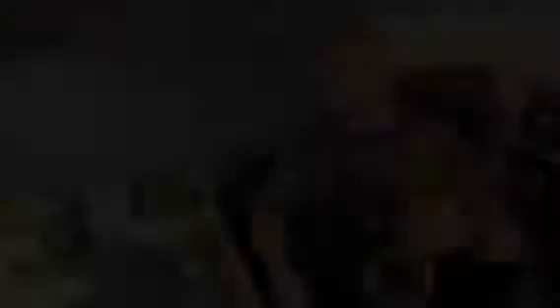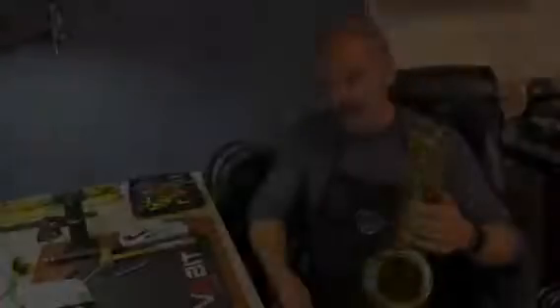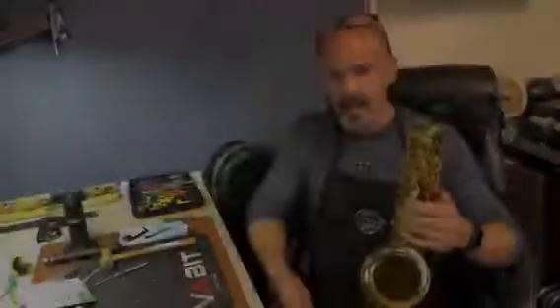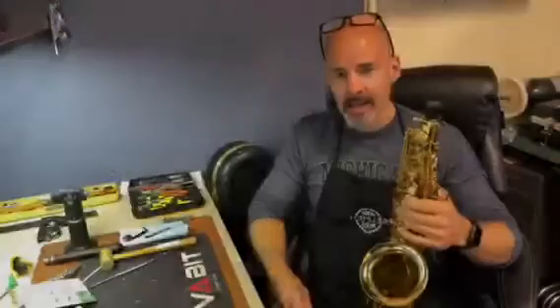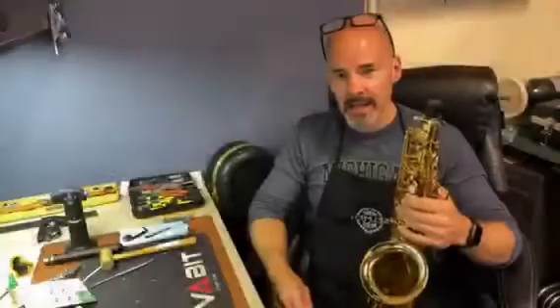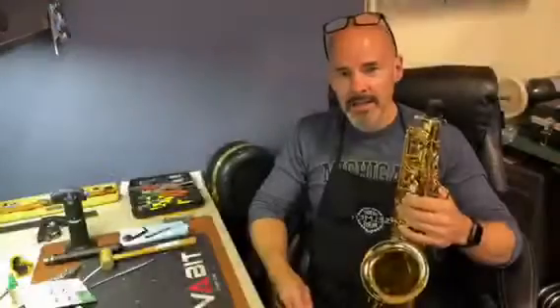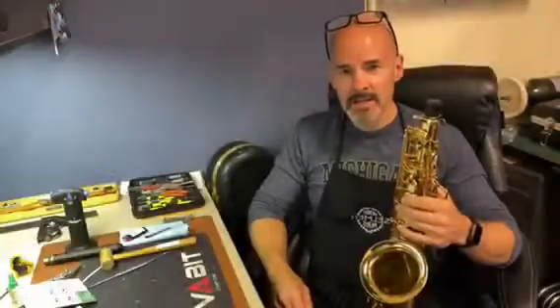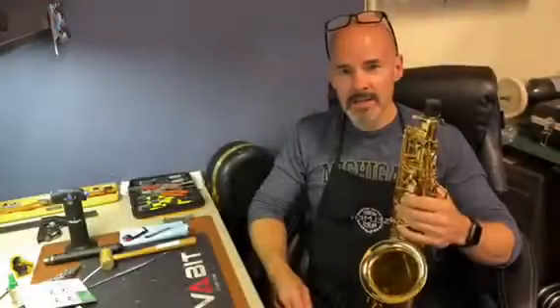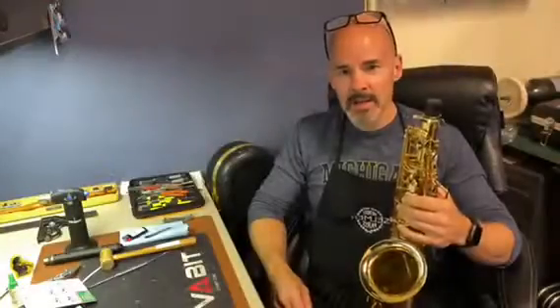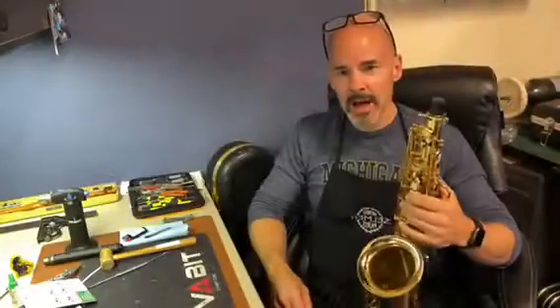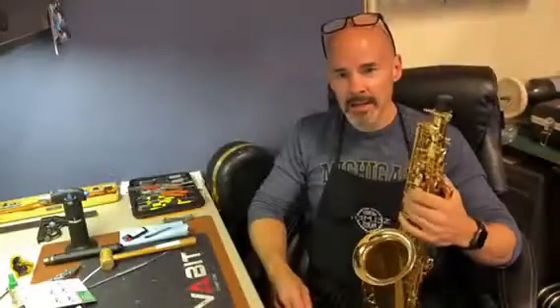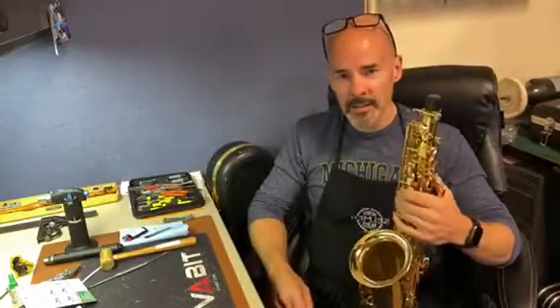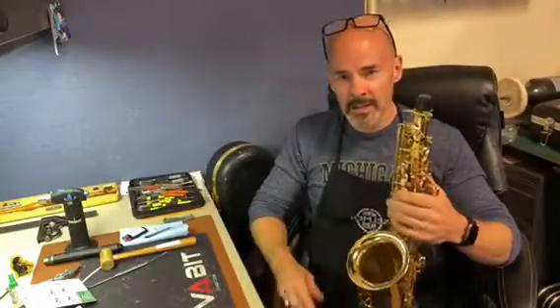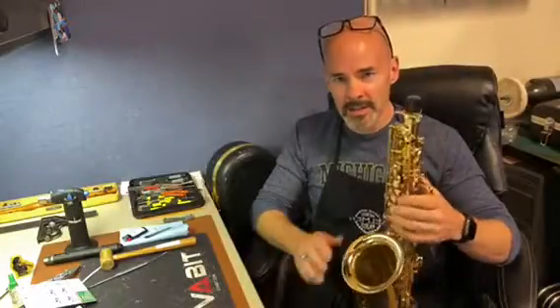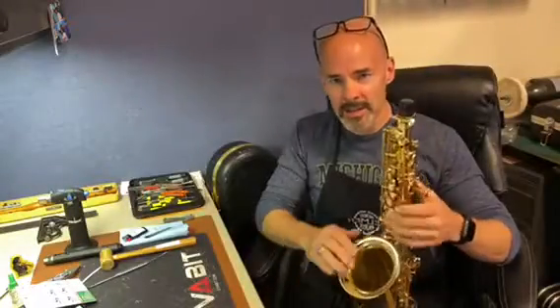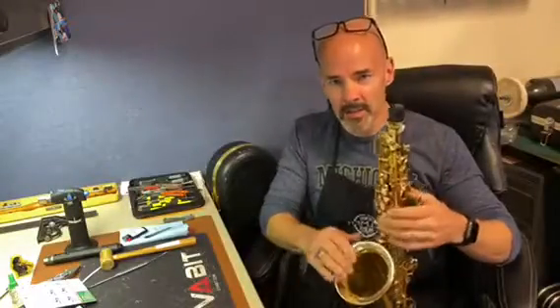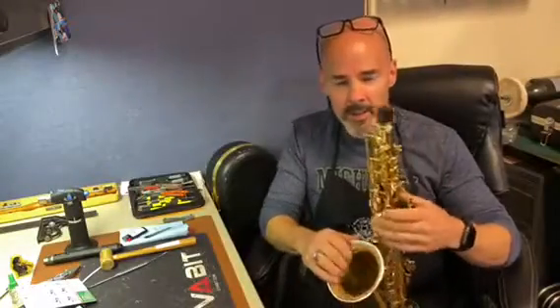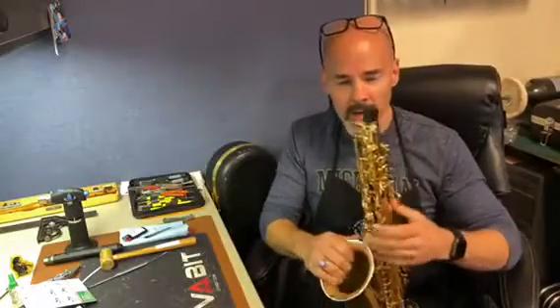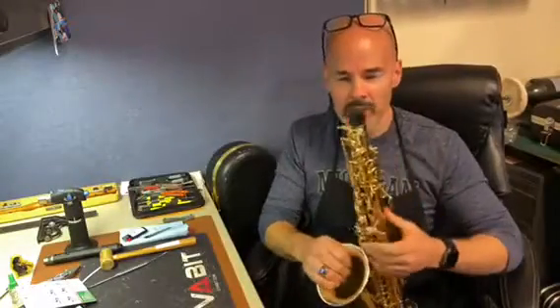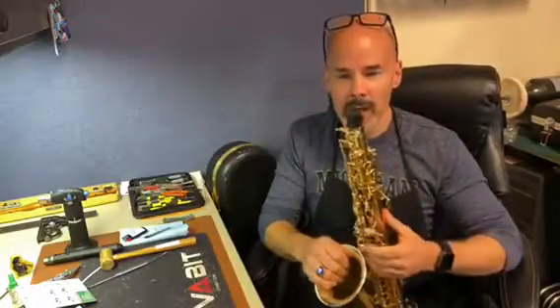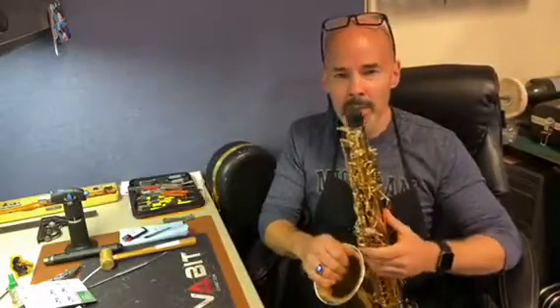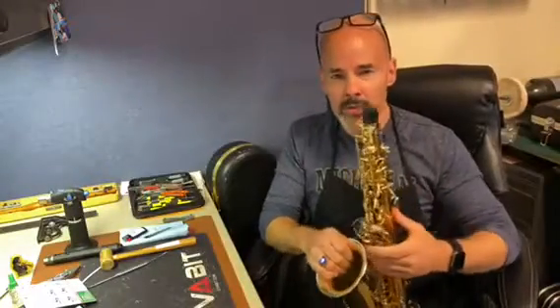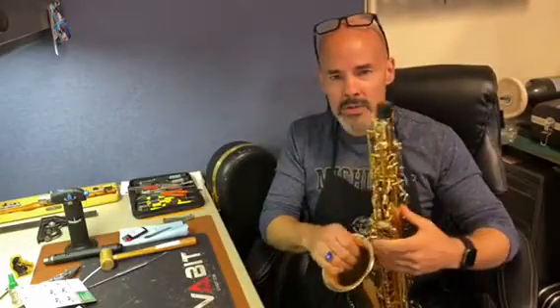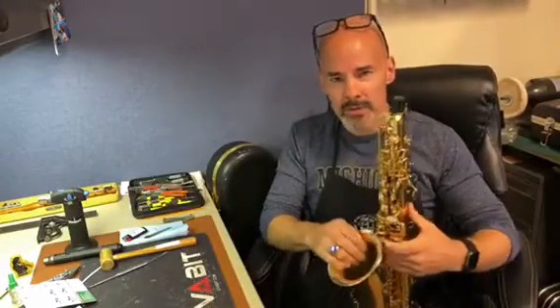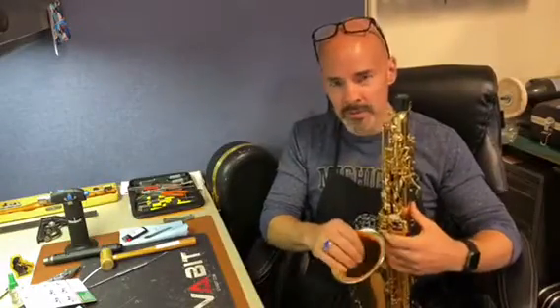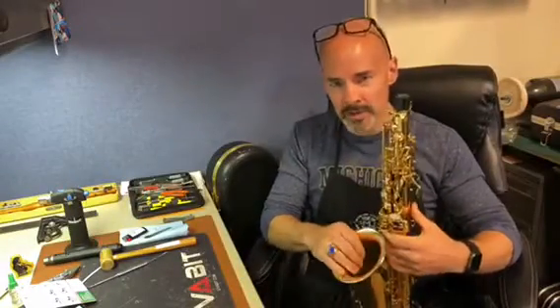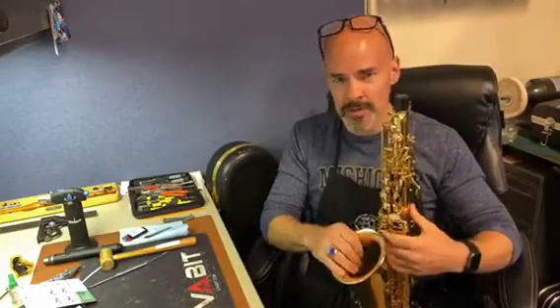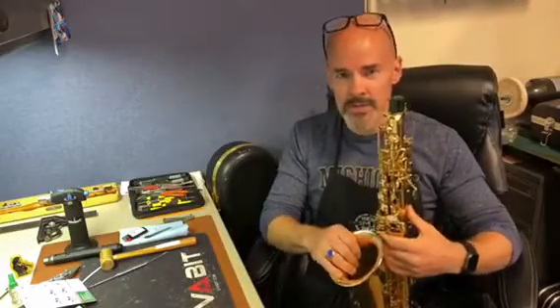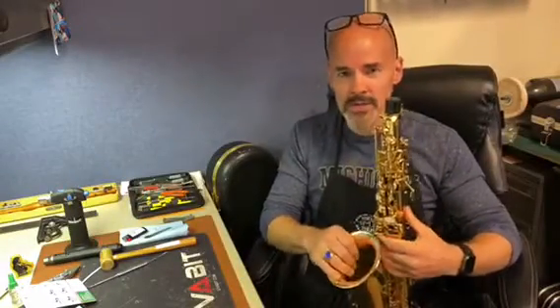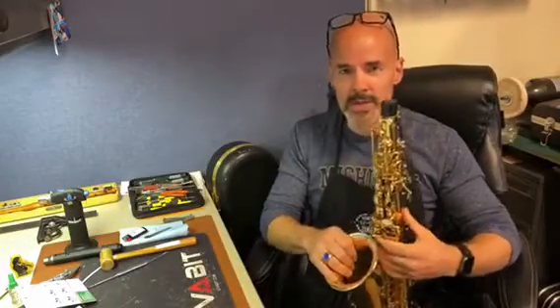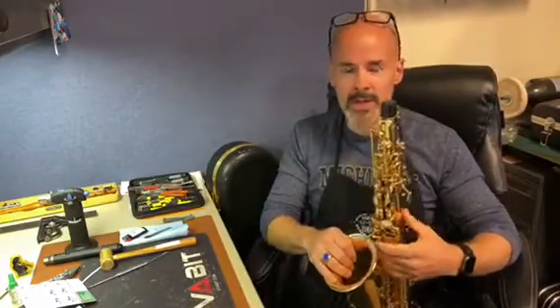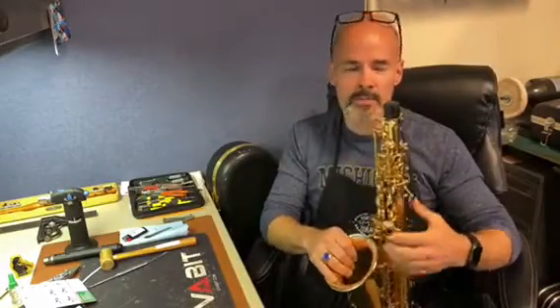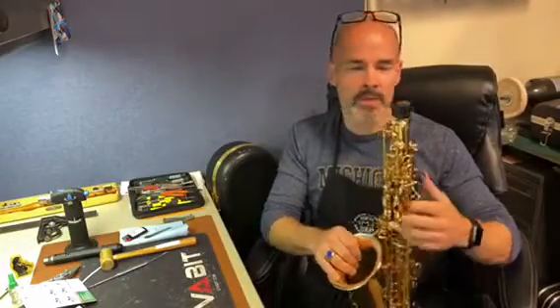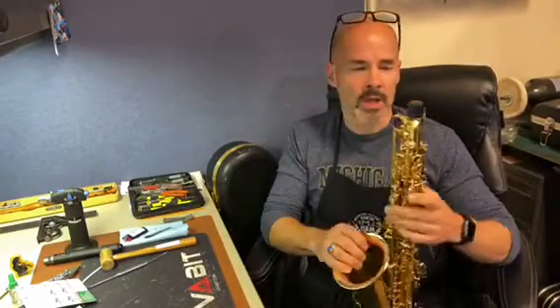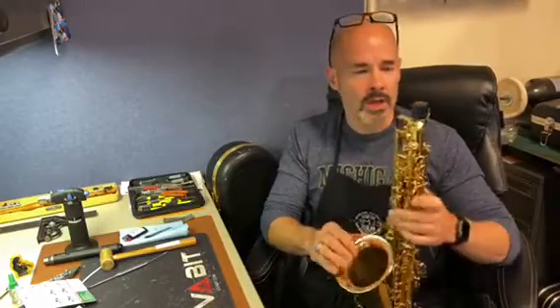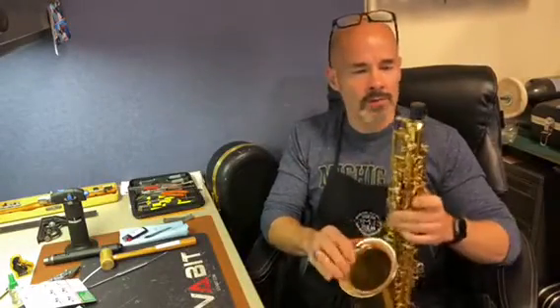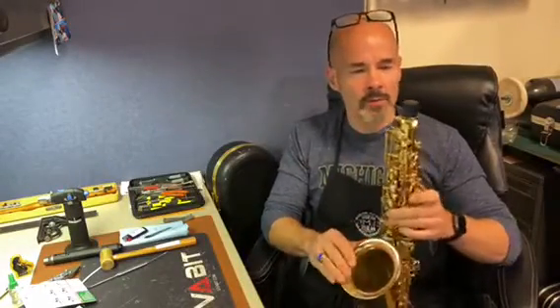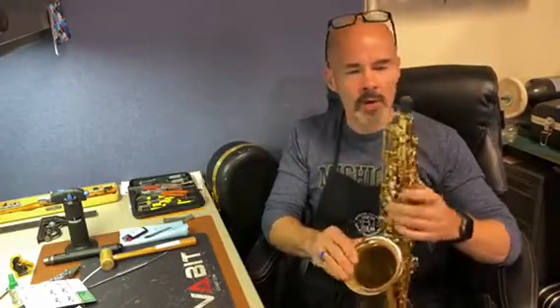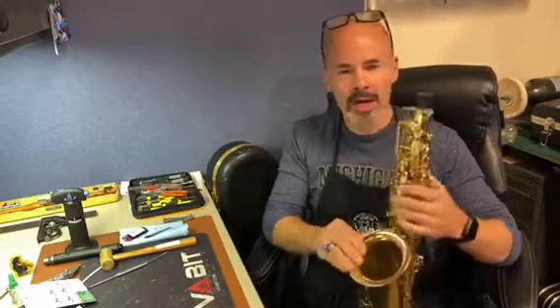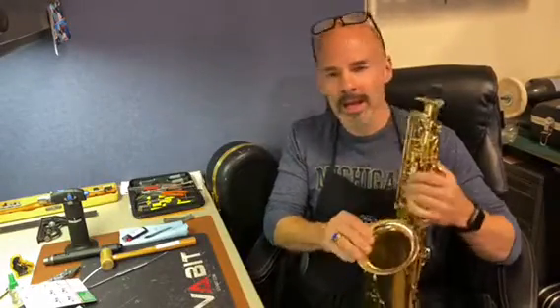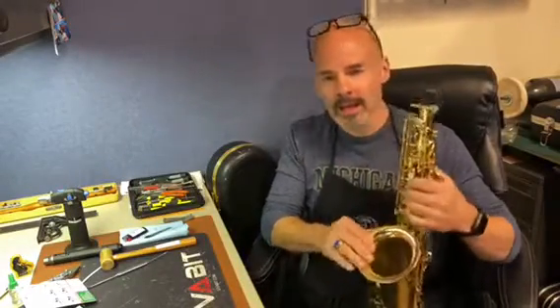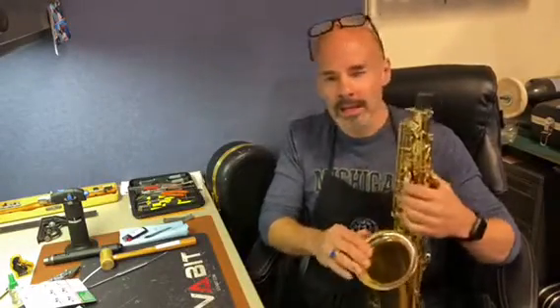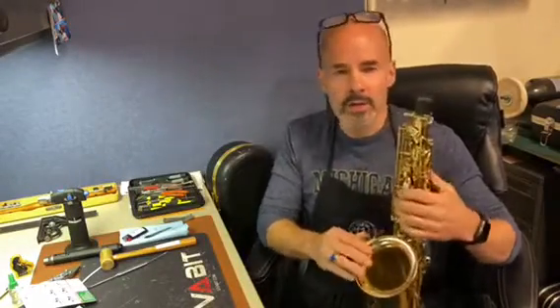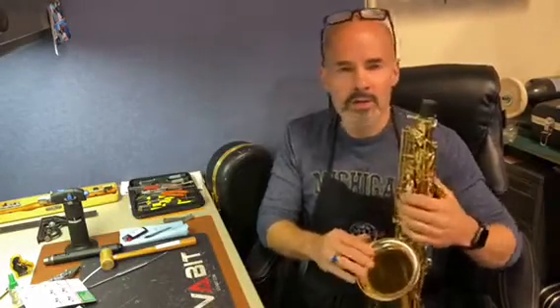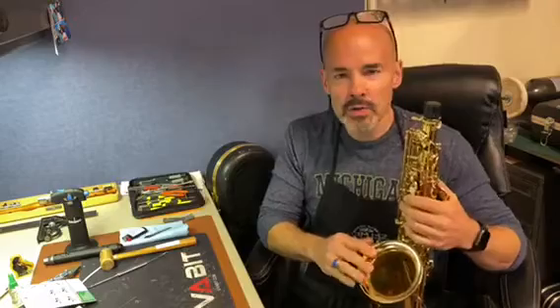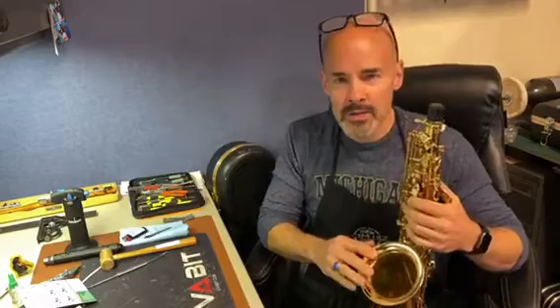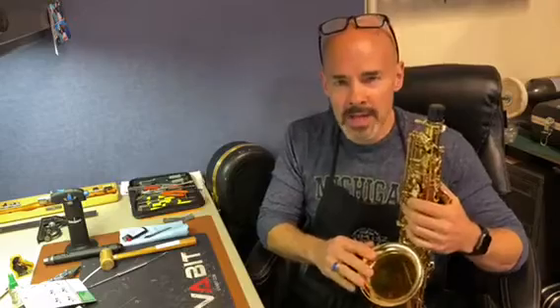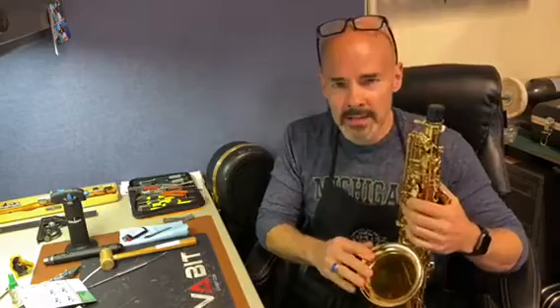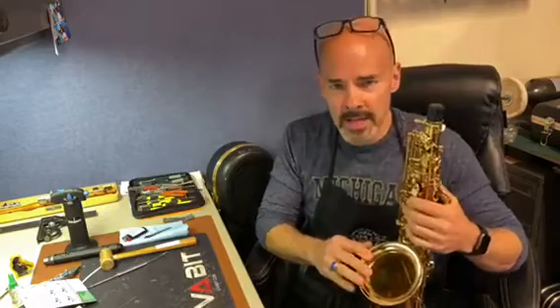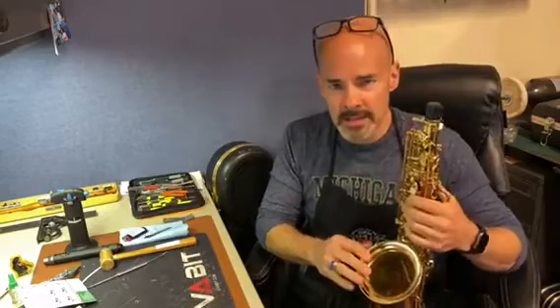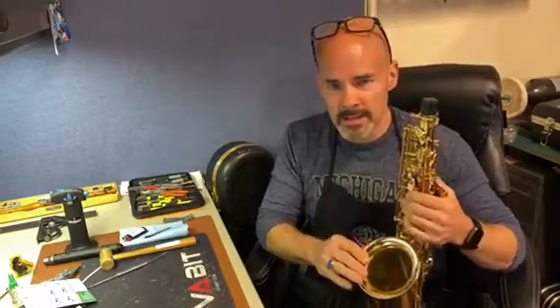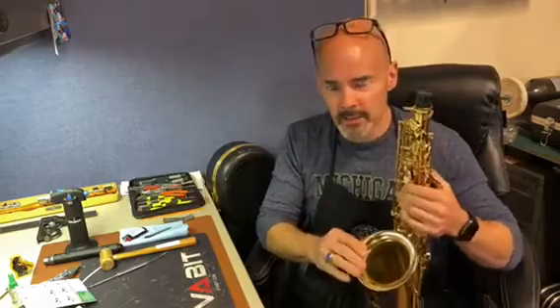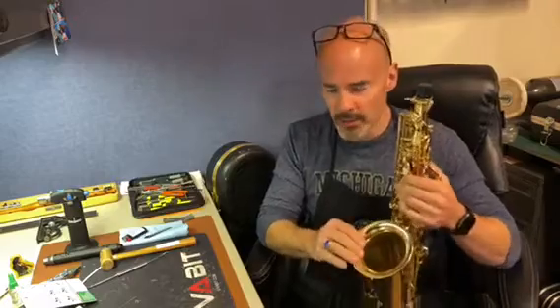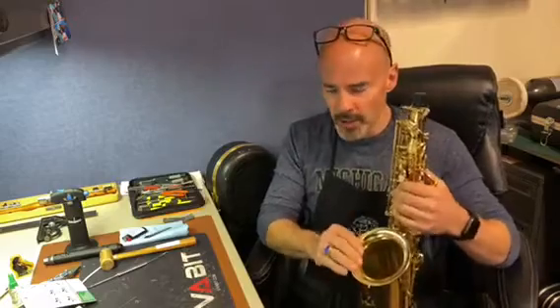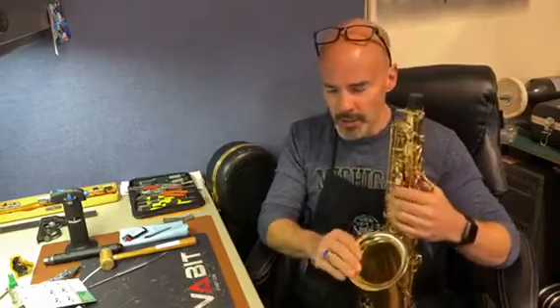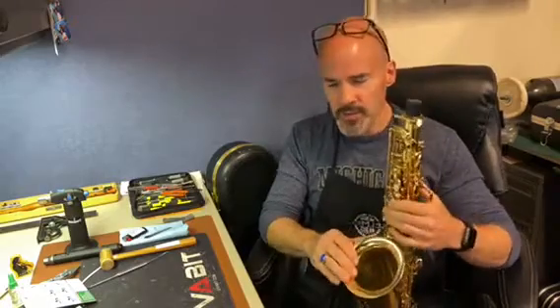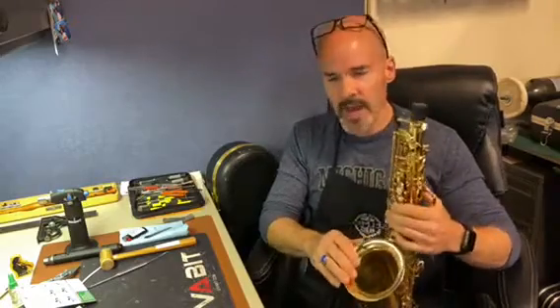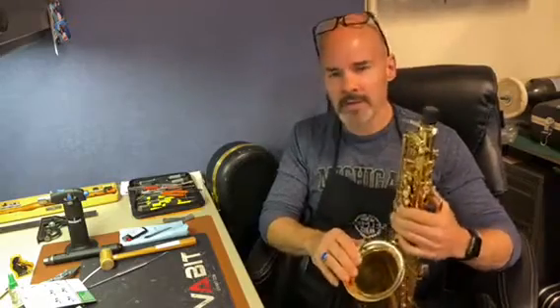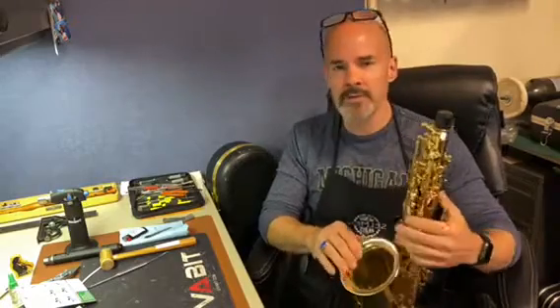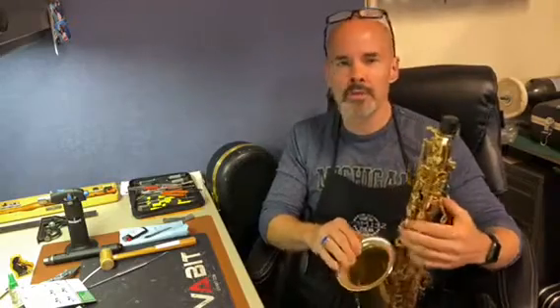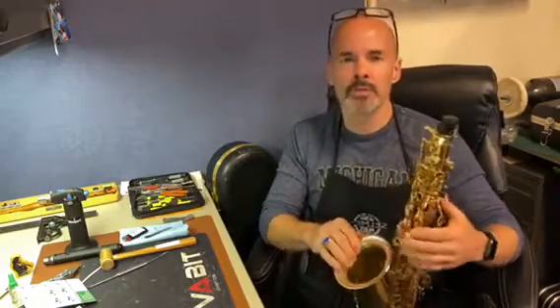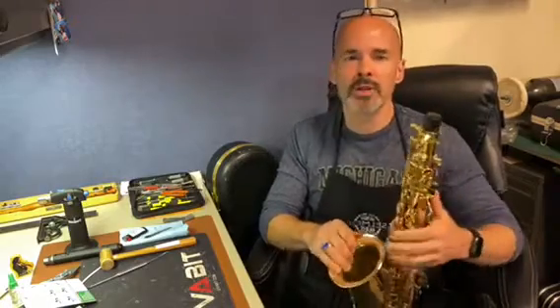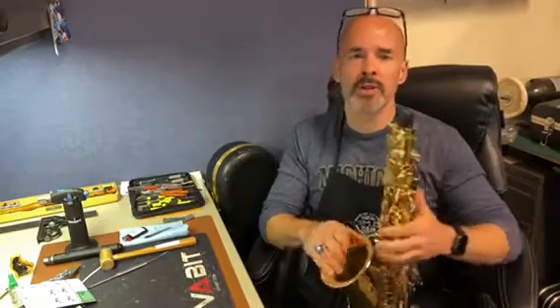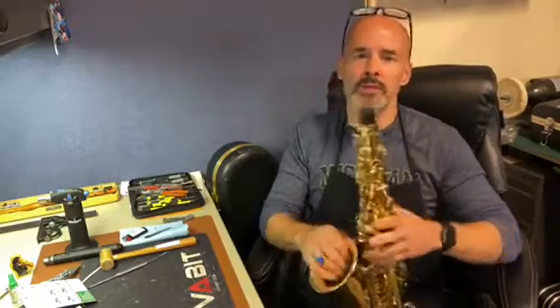Hey, this is Scott and I'm in the repair shop at Musical Innovations today for a Tuesday tech tip for all you saxophone players.